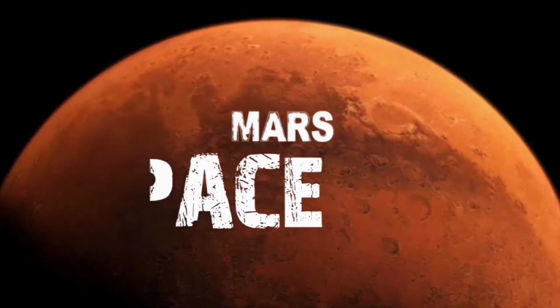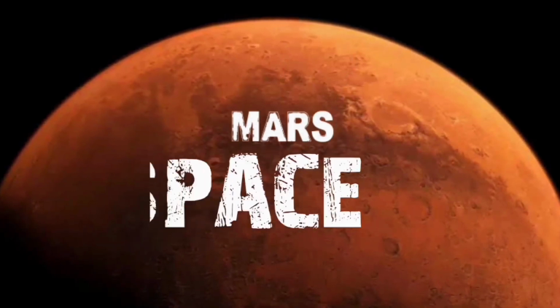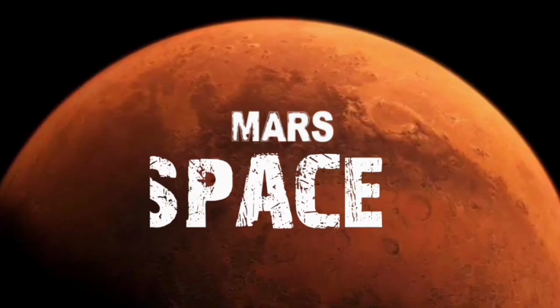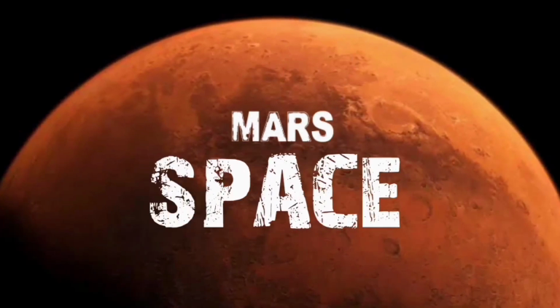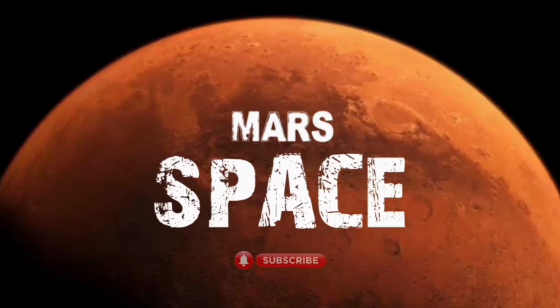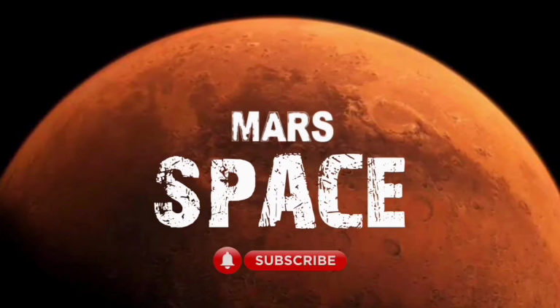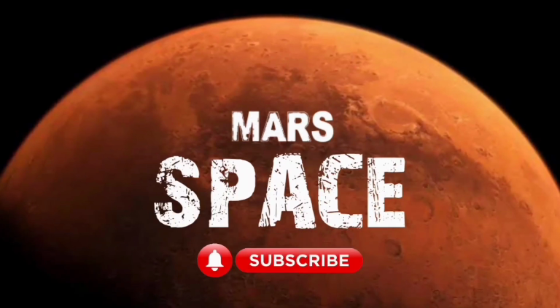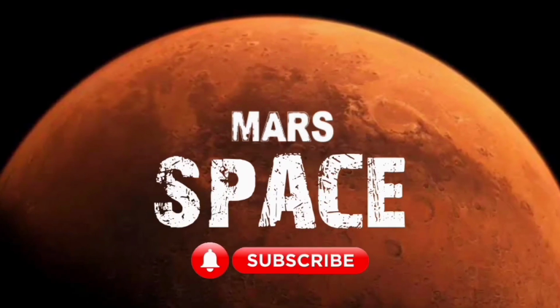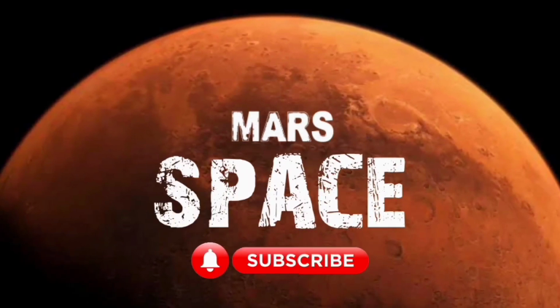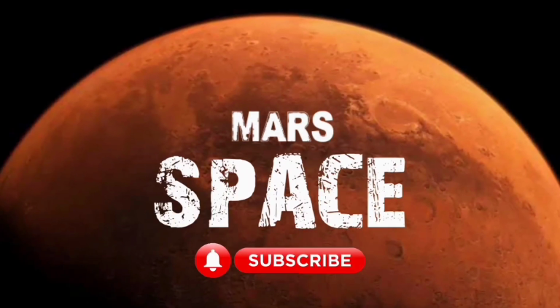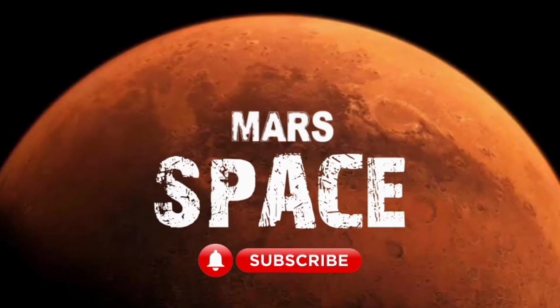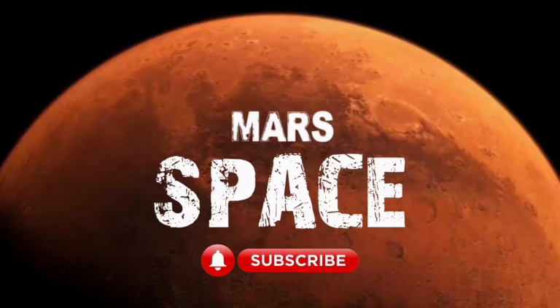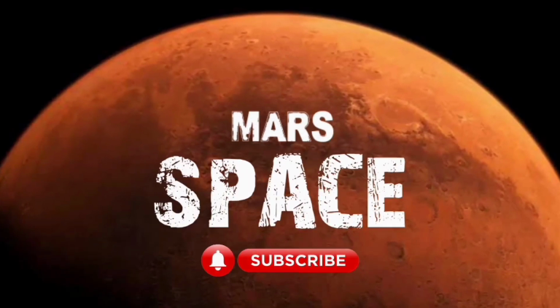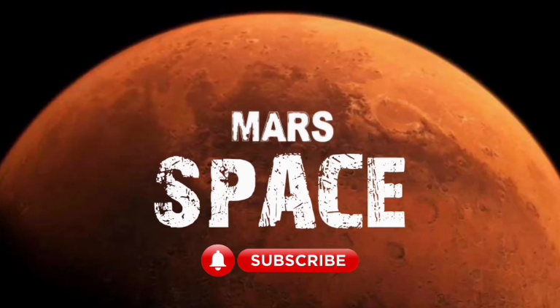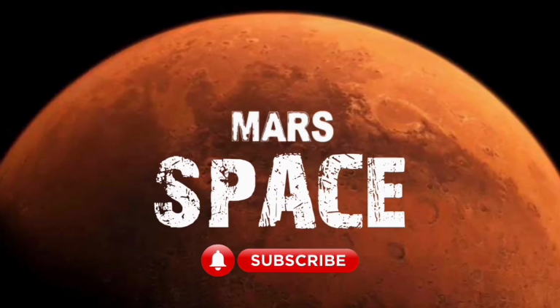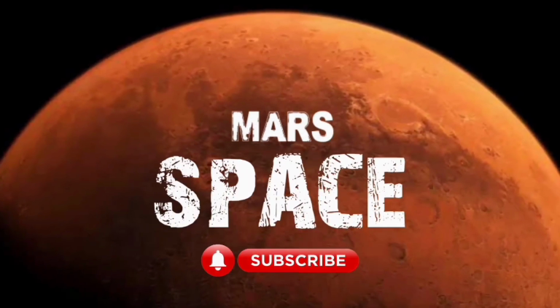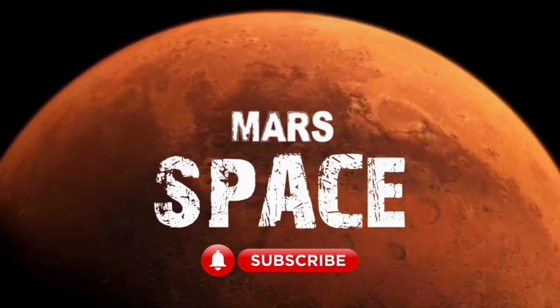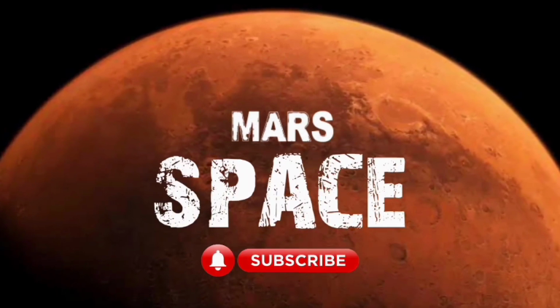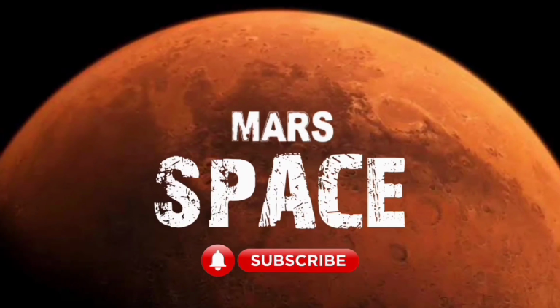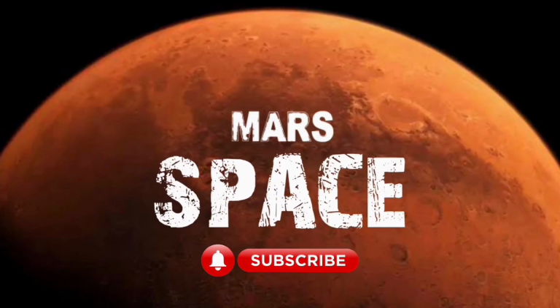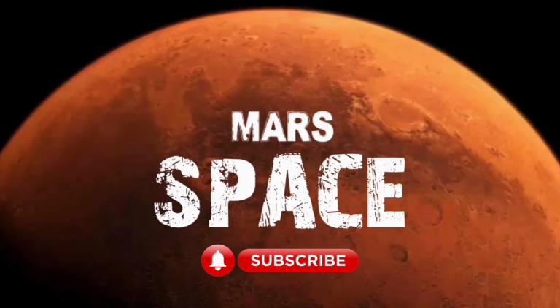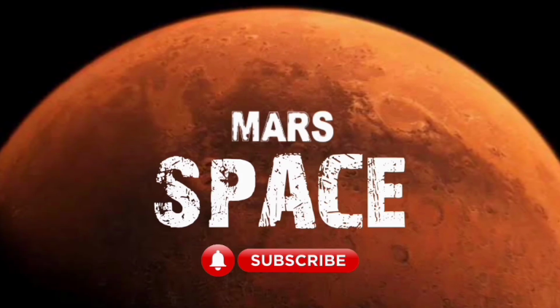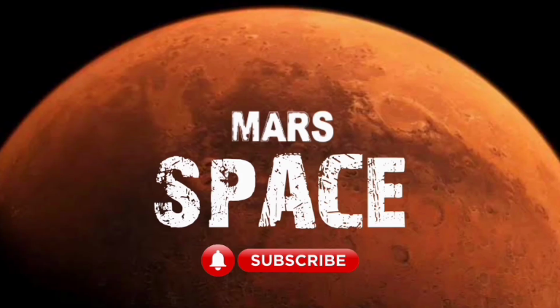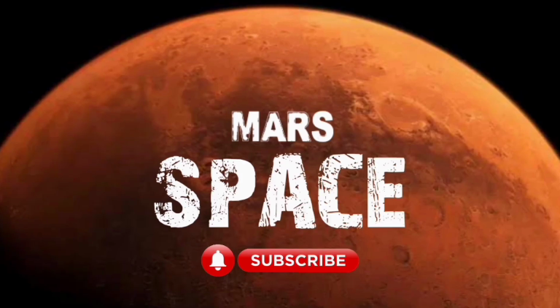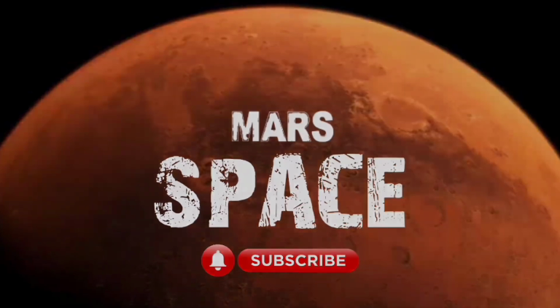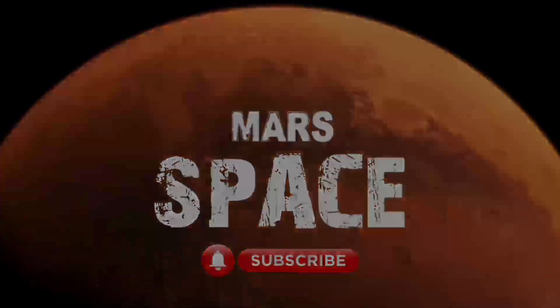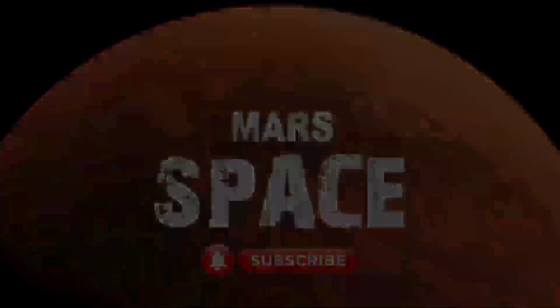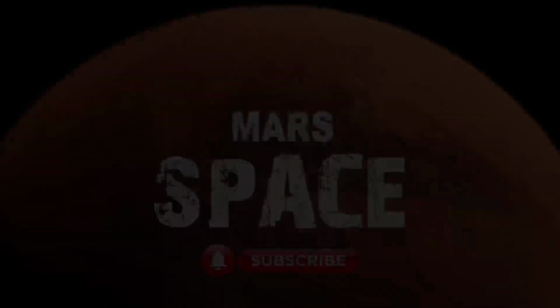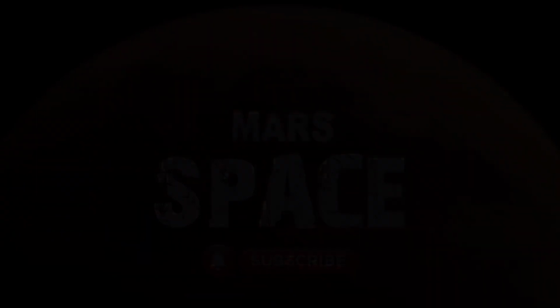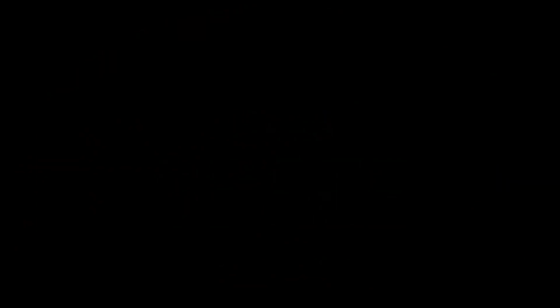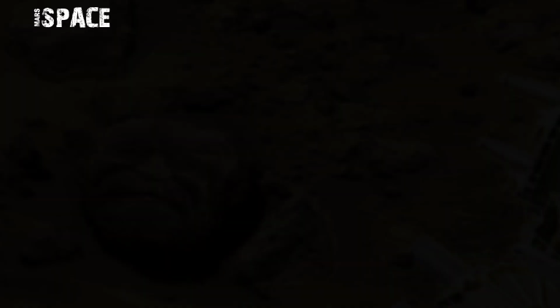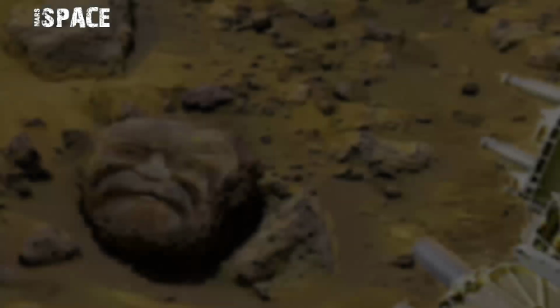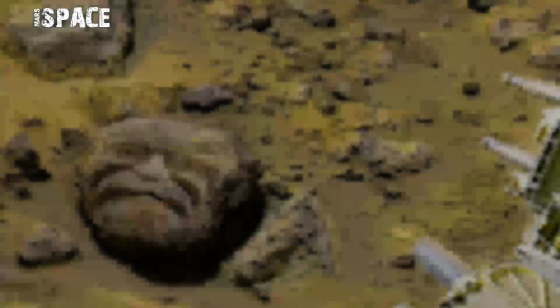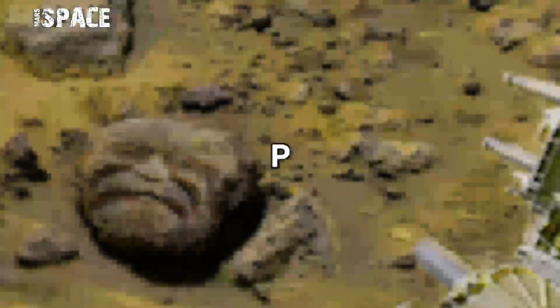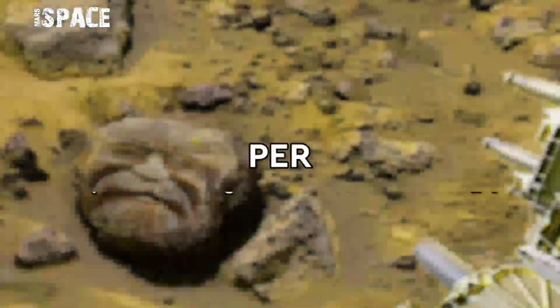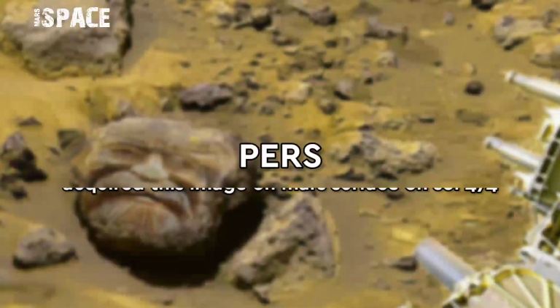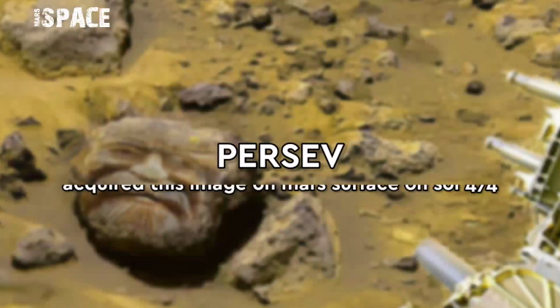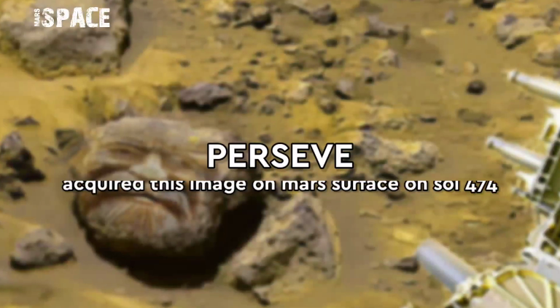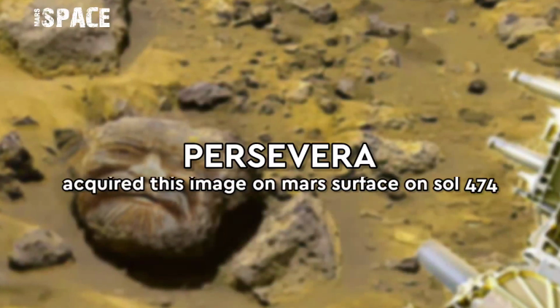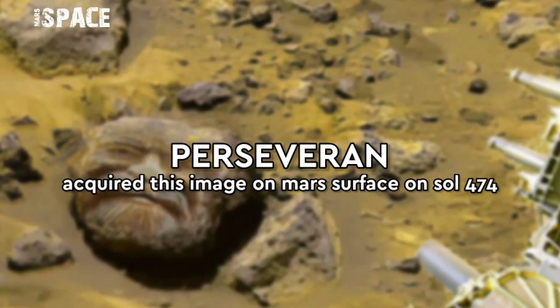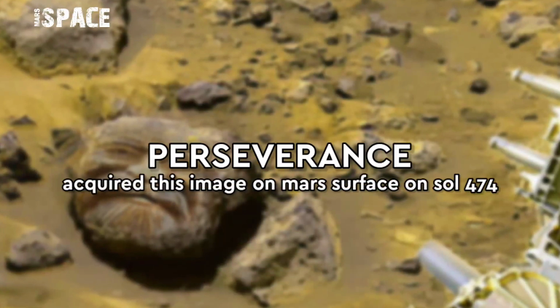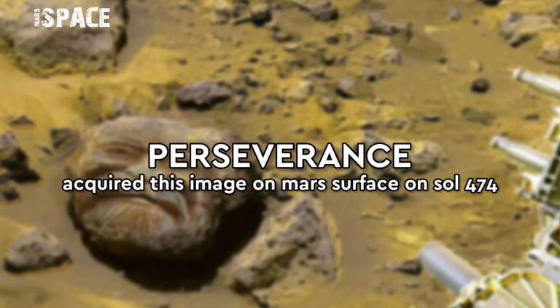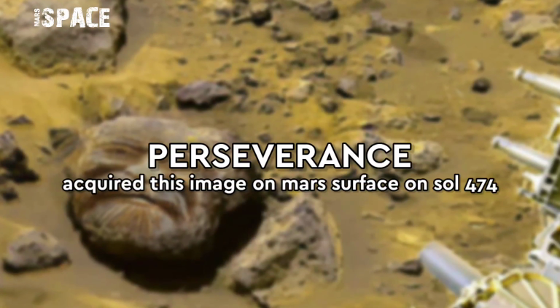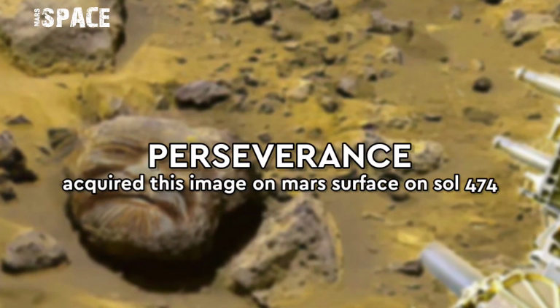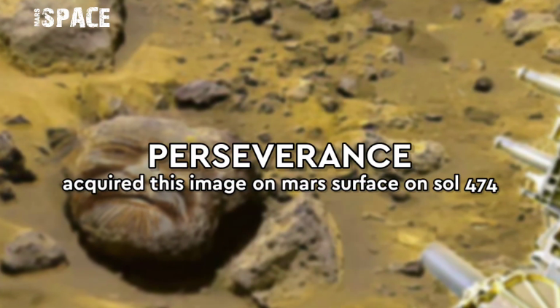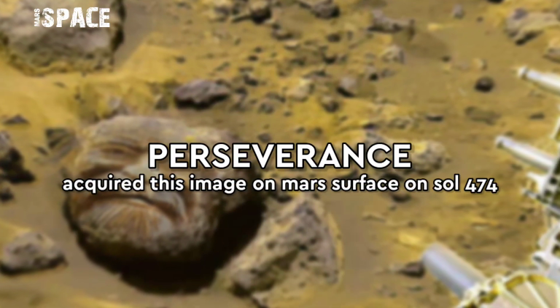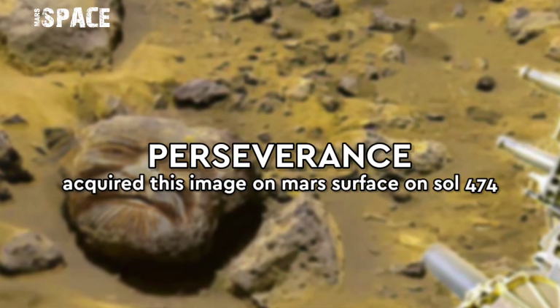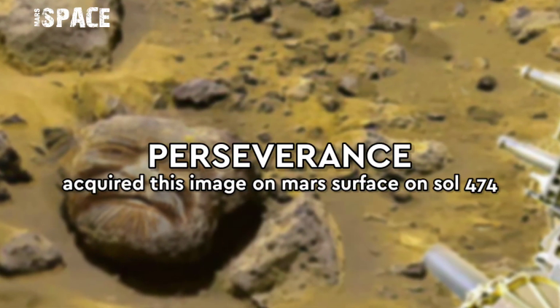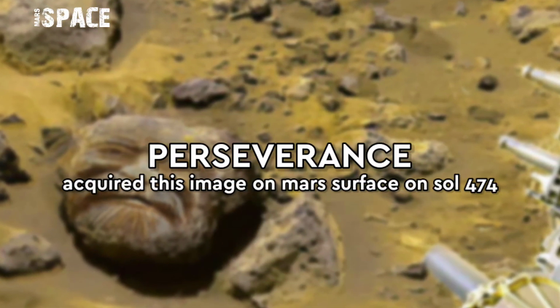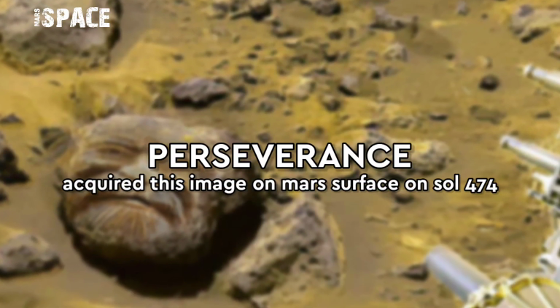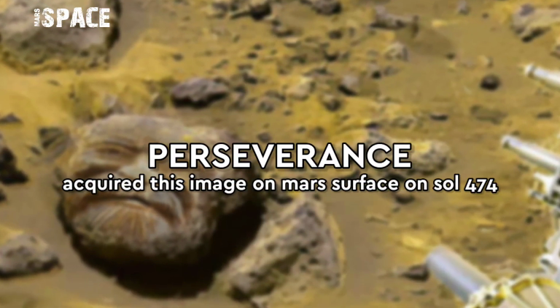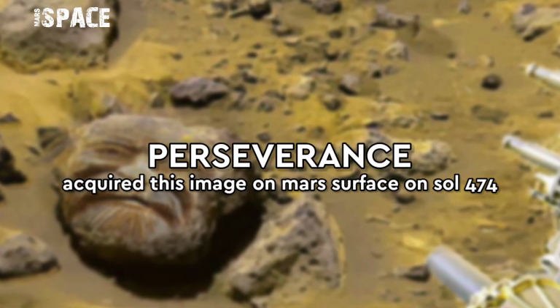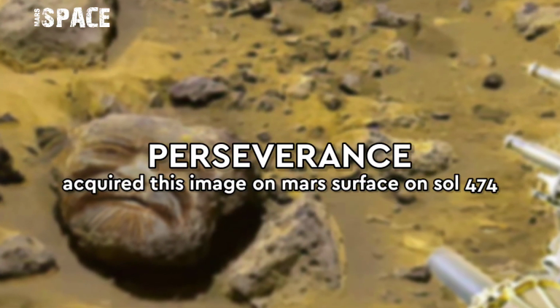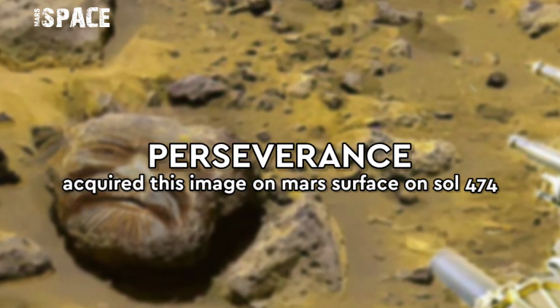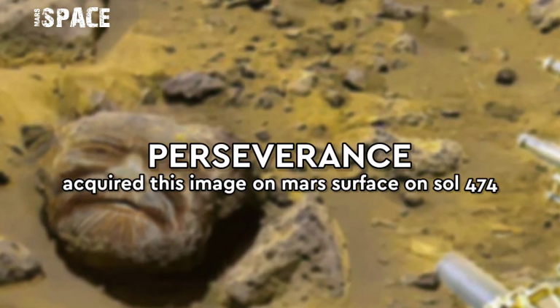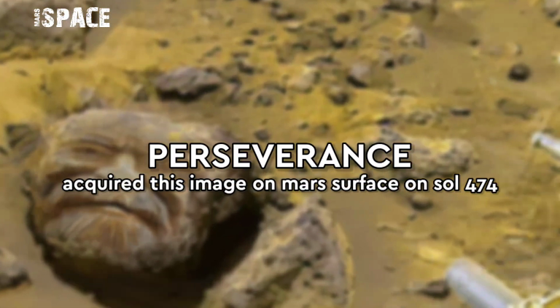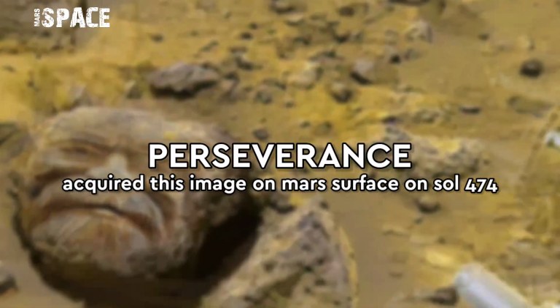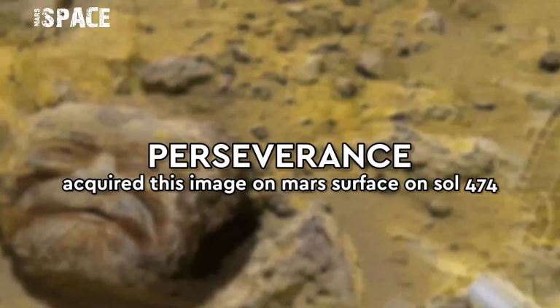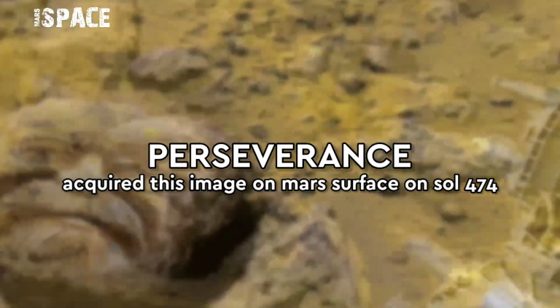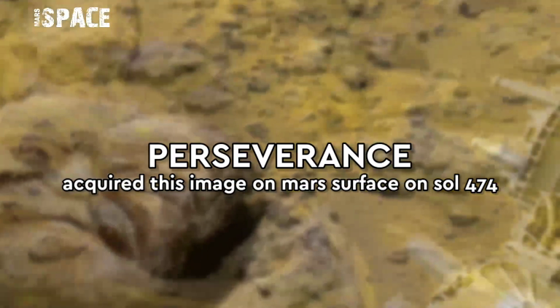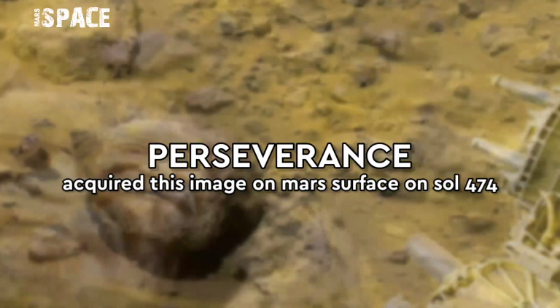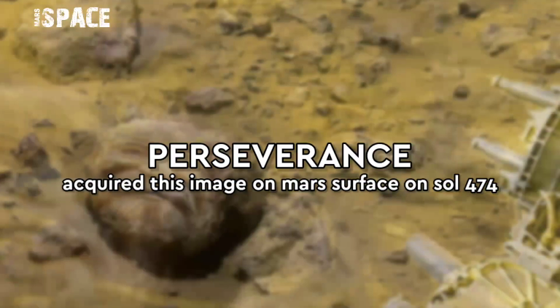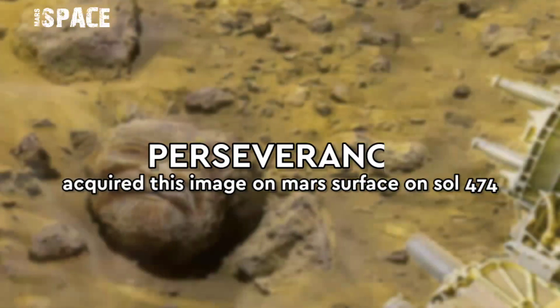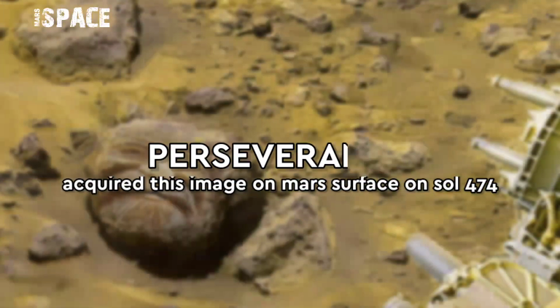Hi, my dear friends, welcome back to our YouTube channel Mars is Best. For more updates, hit the bell icon with thumbs up and please watch till the end.